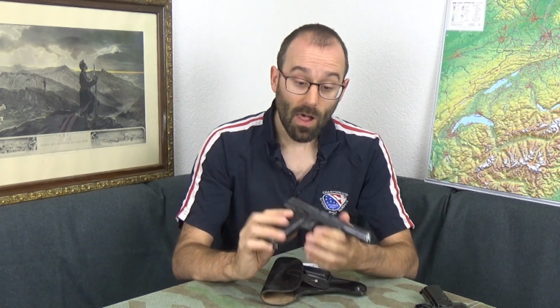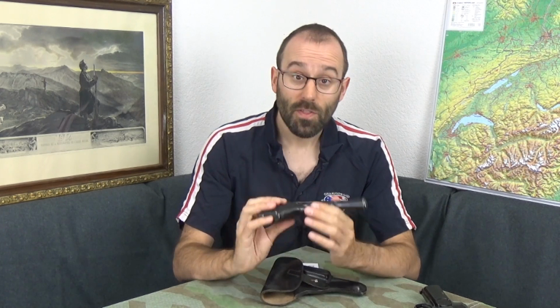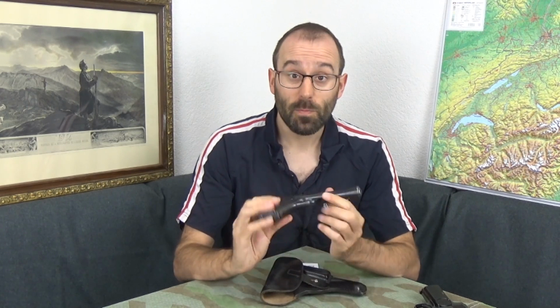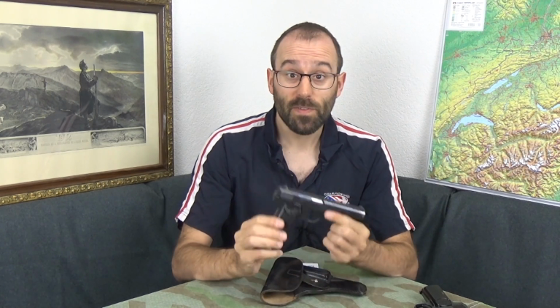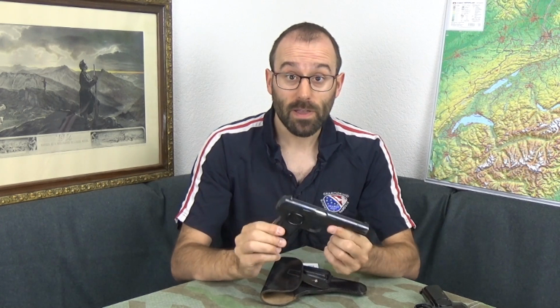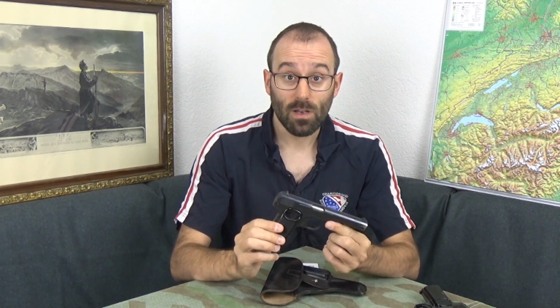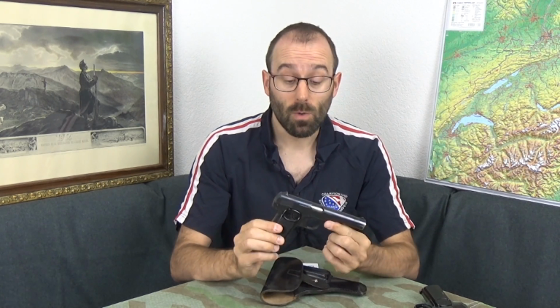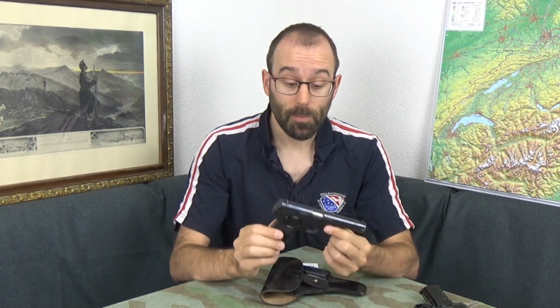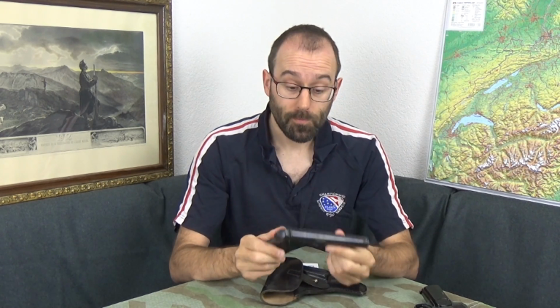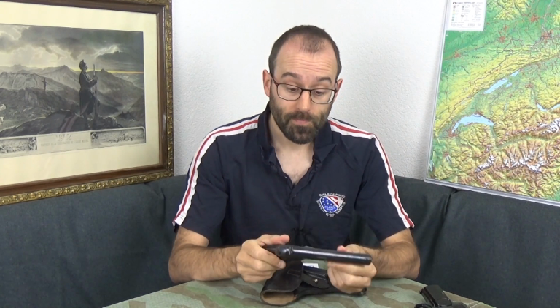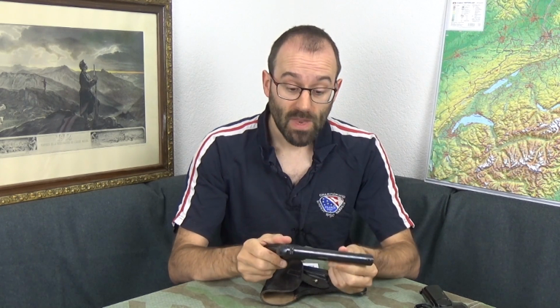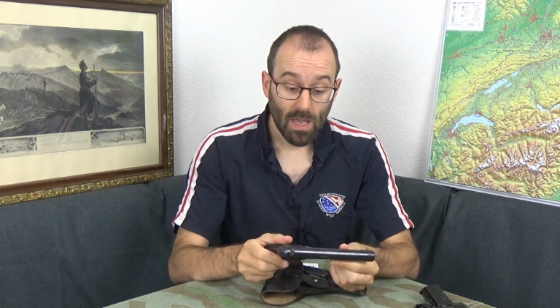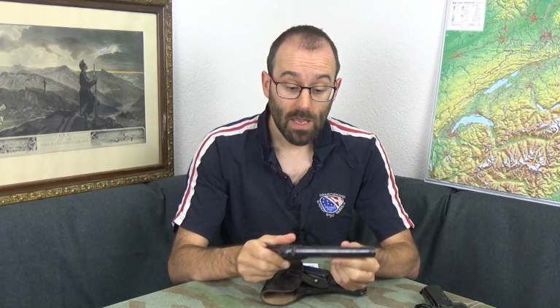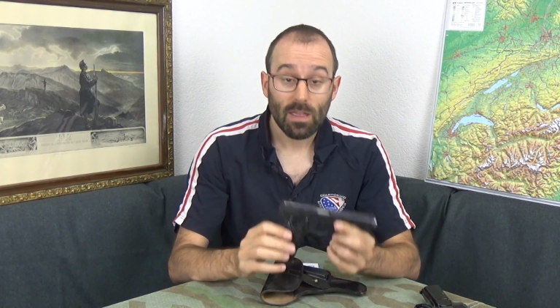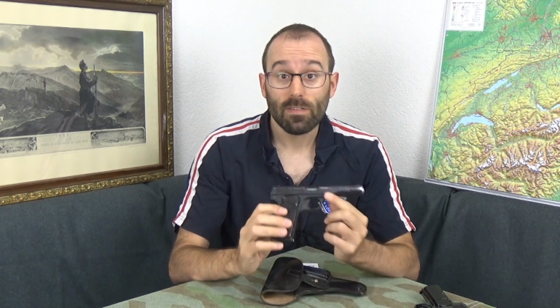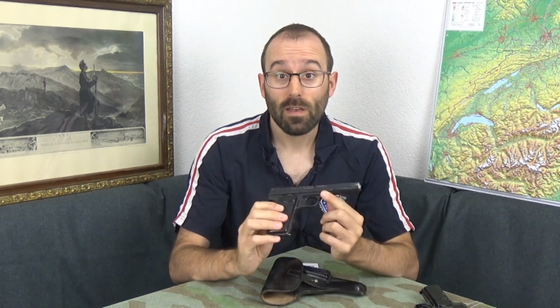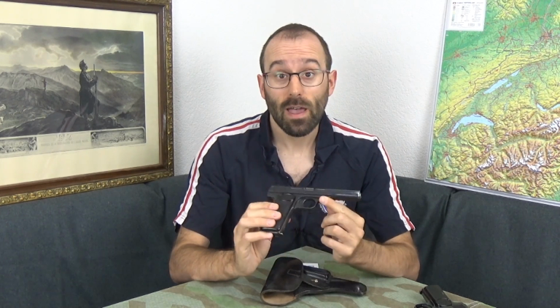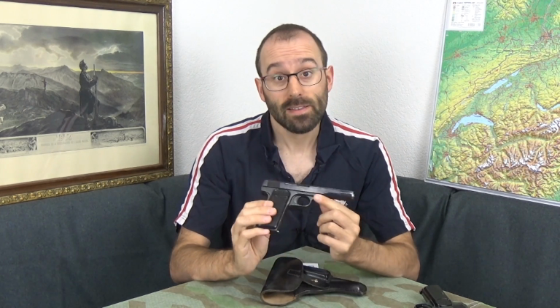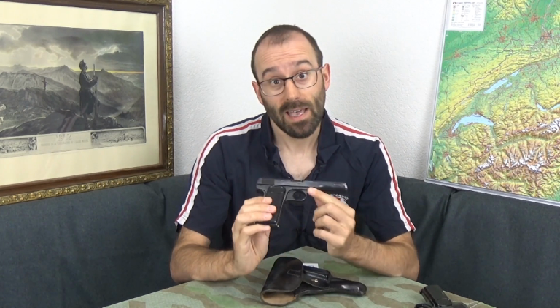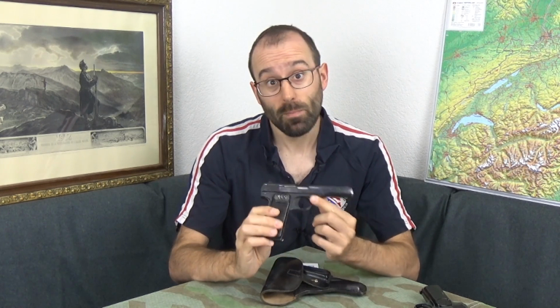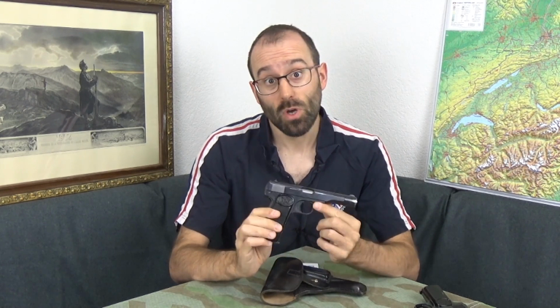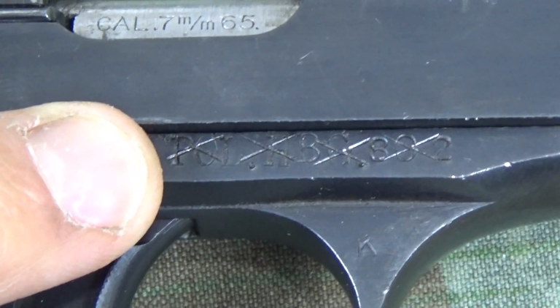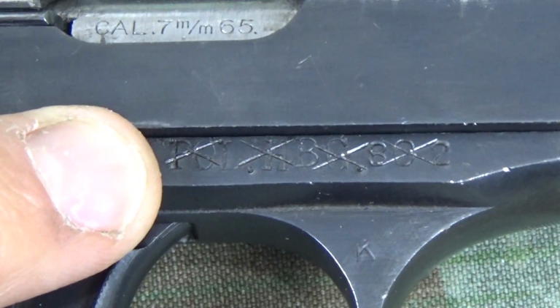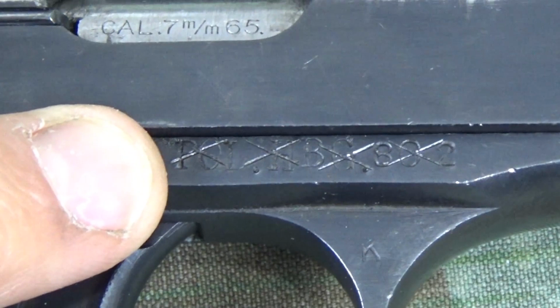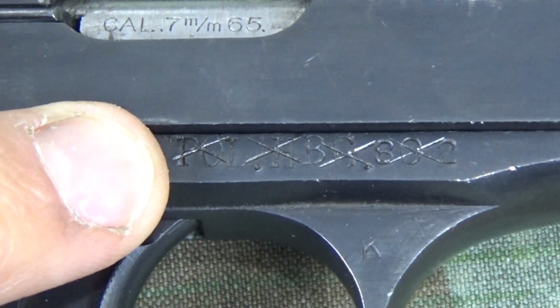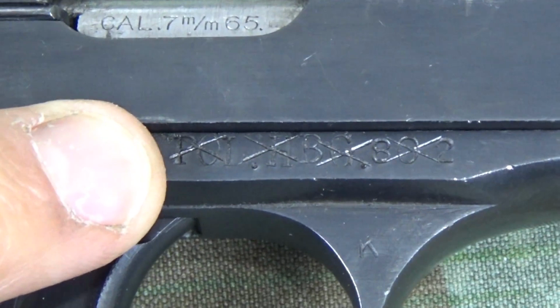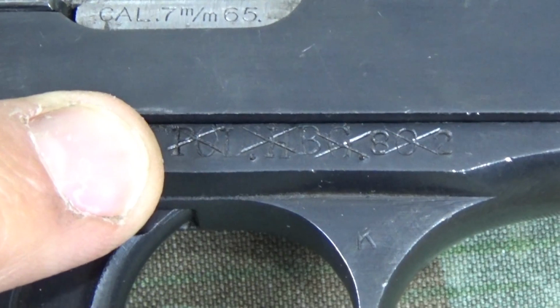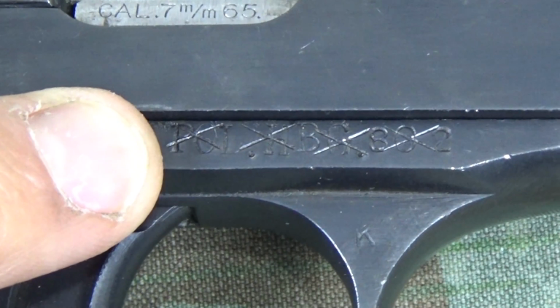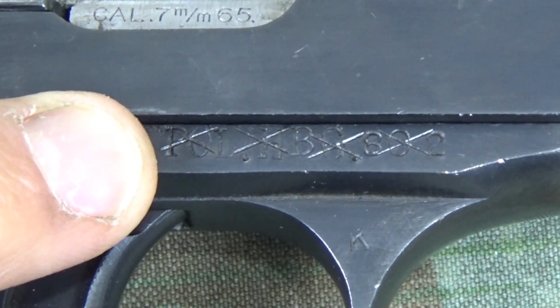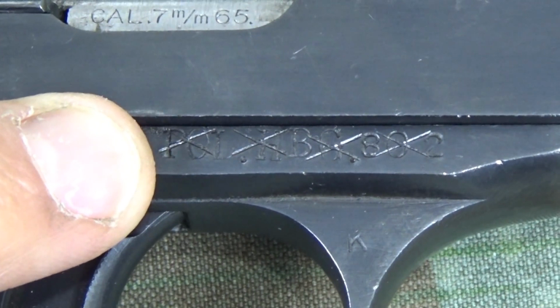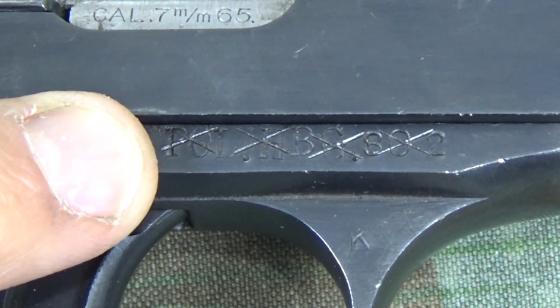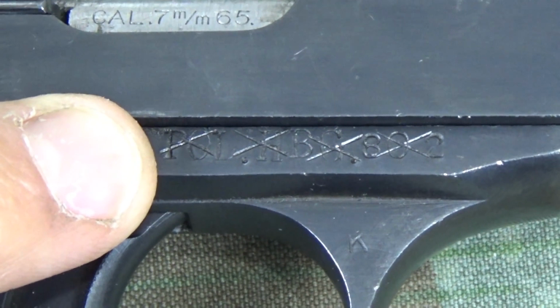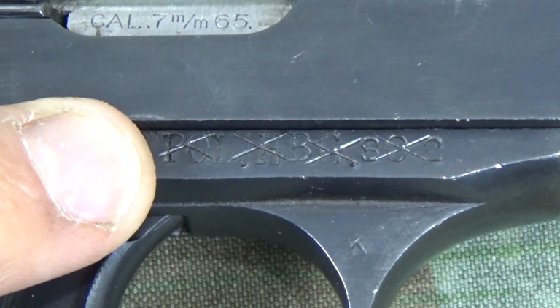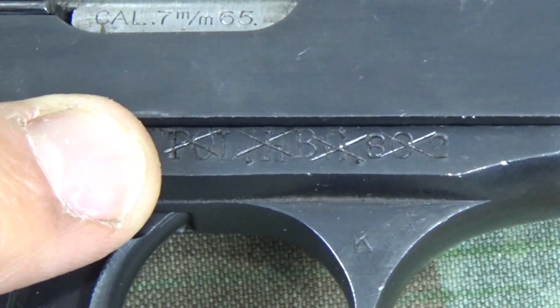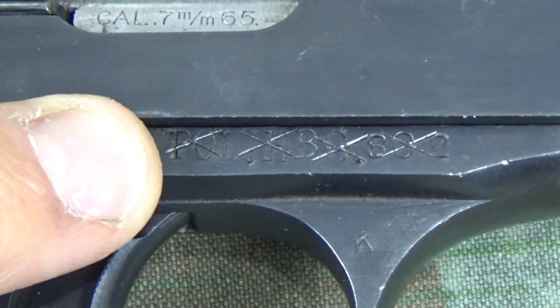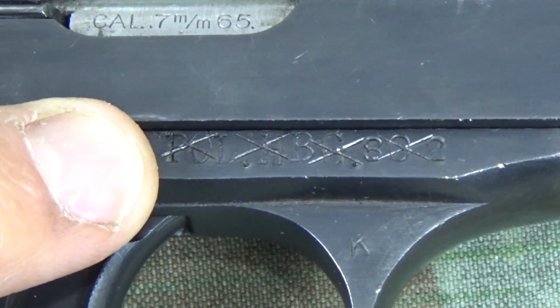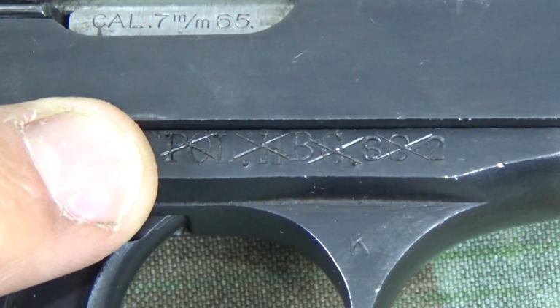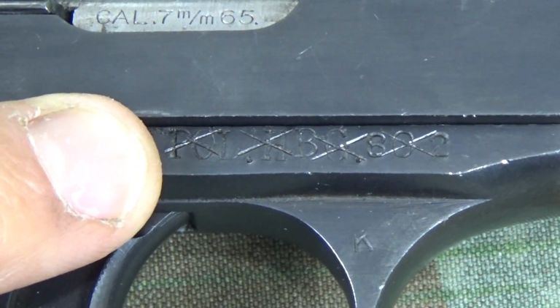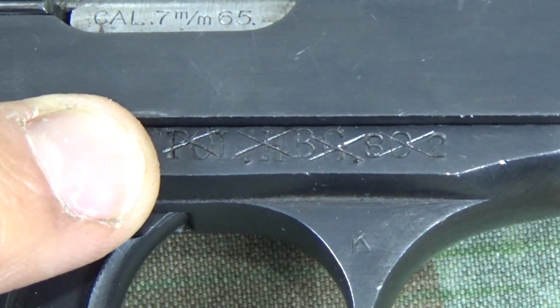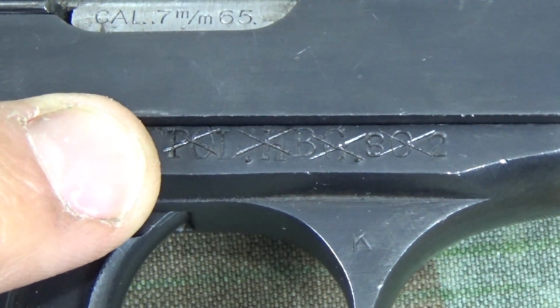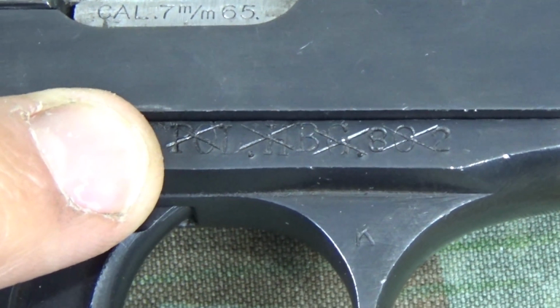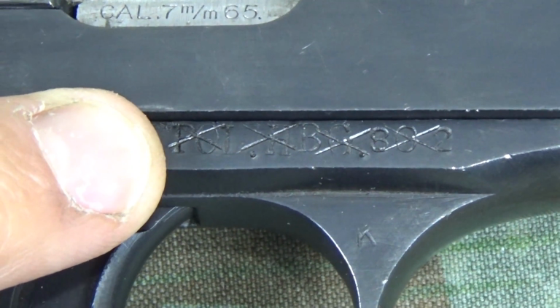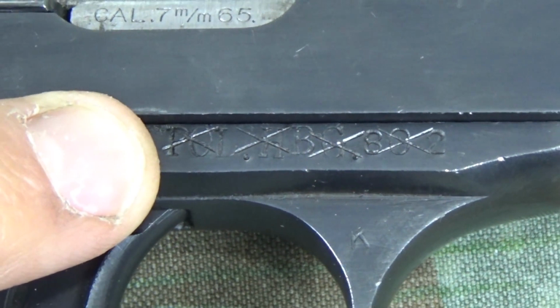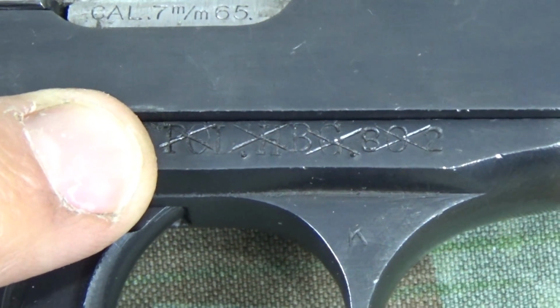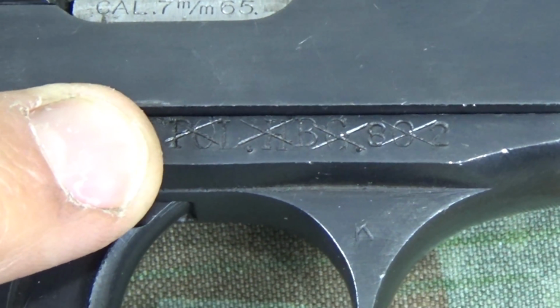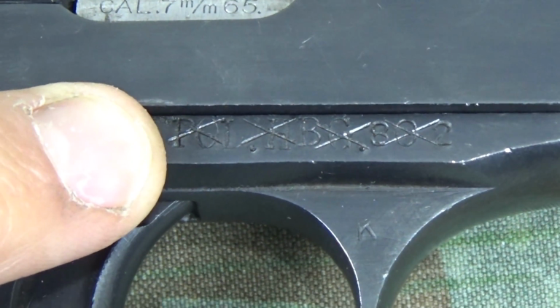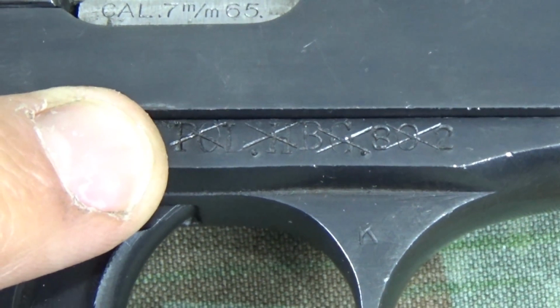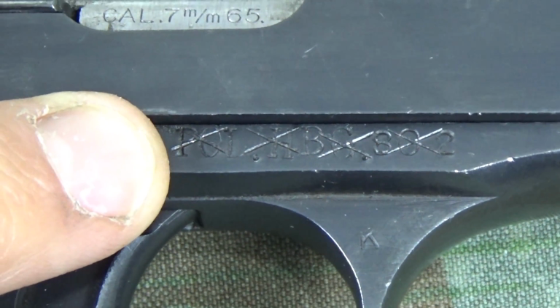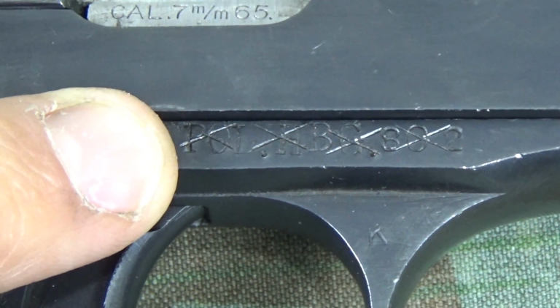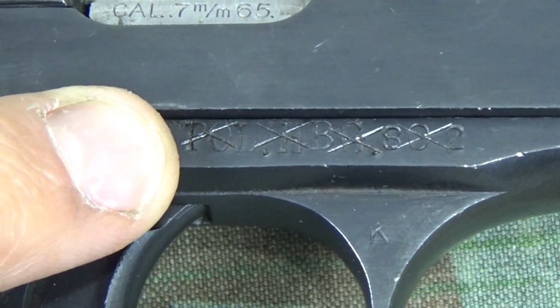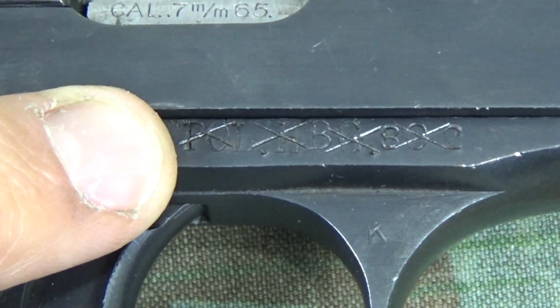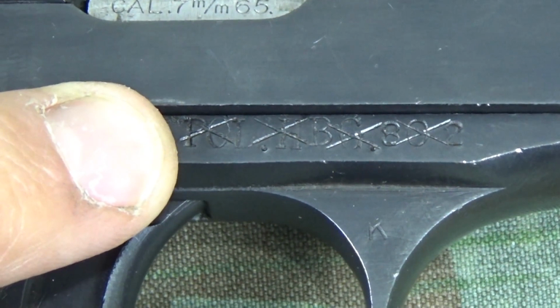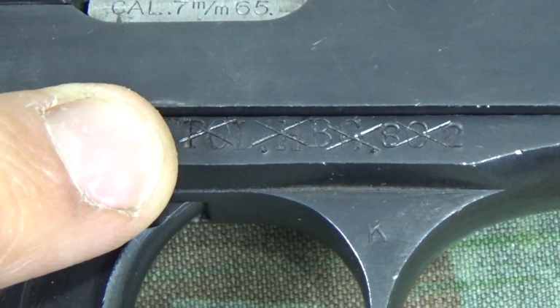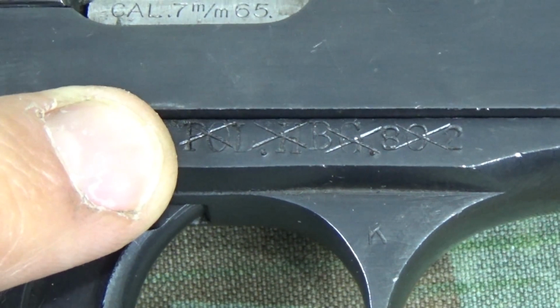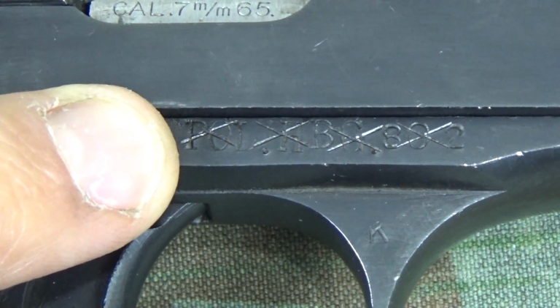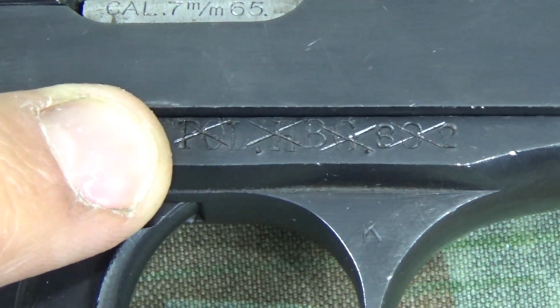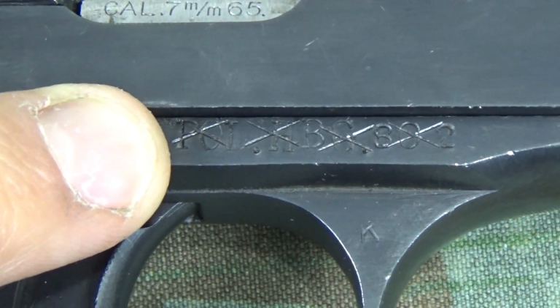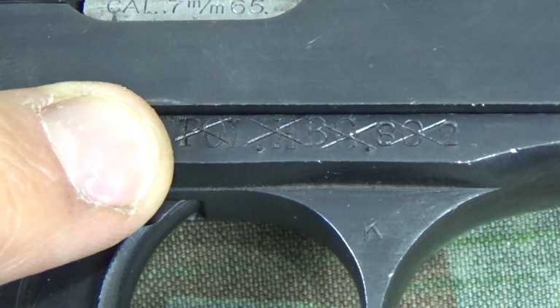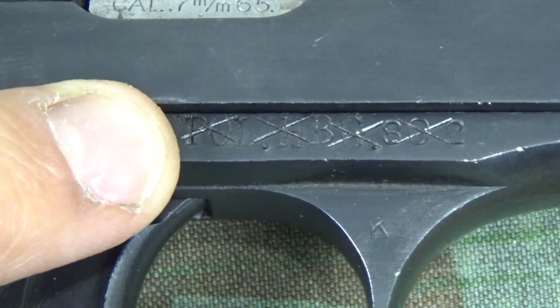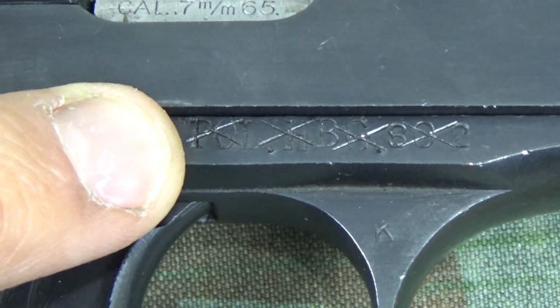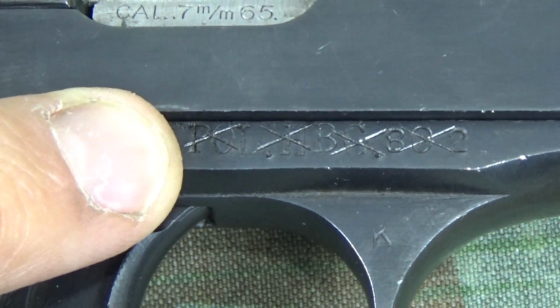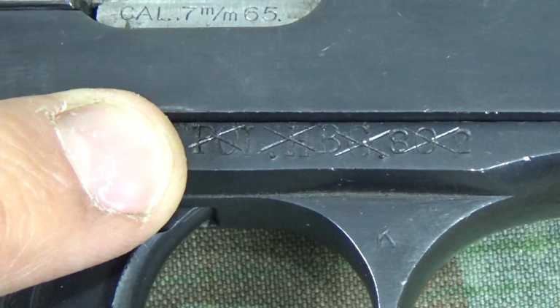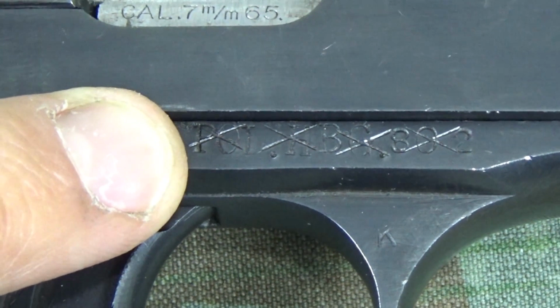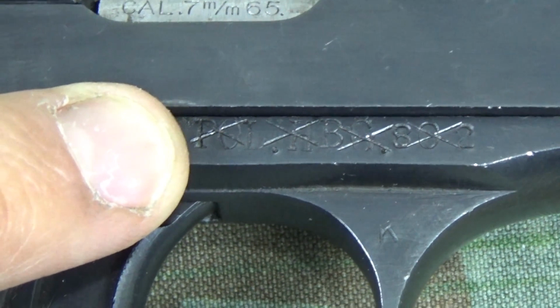This particular one is ex-Hamburg police of all things, and came with a nice leather holster and a spare magazine.